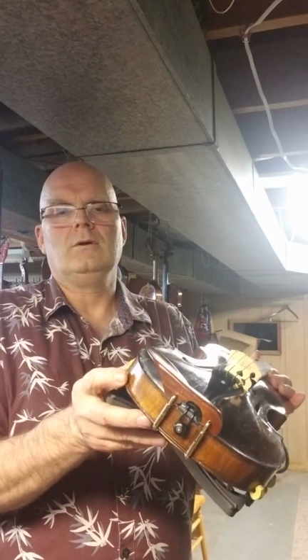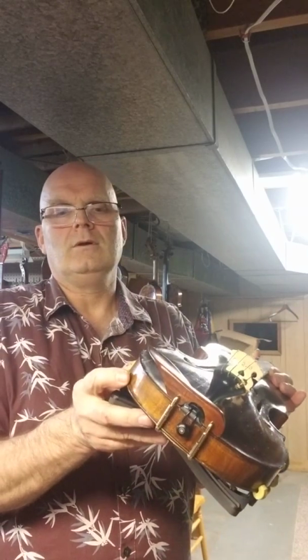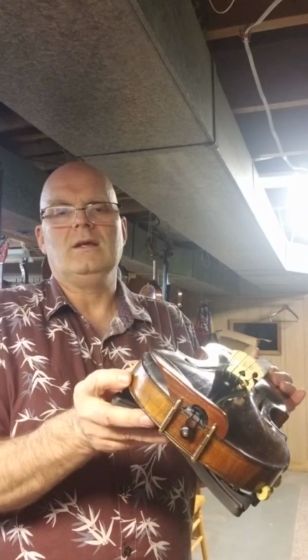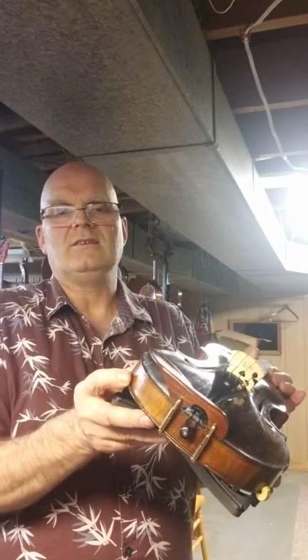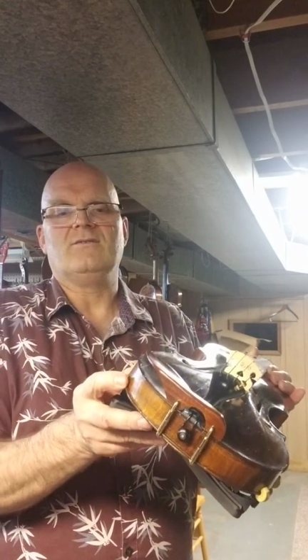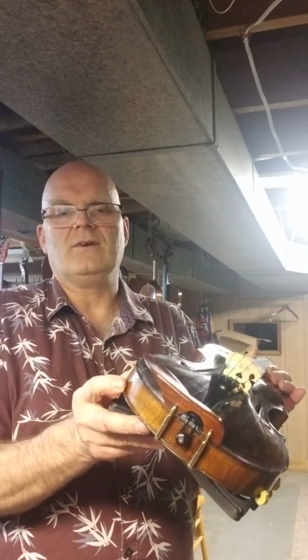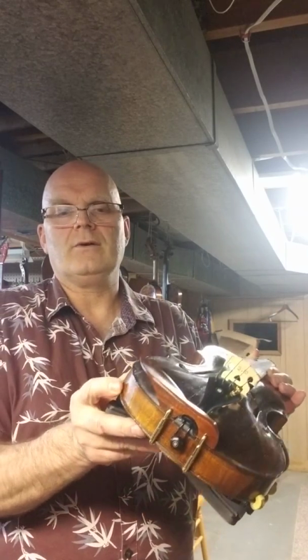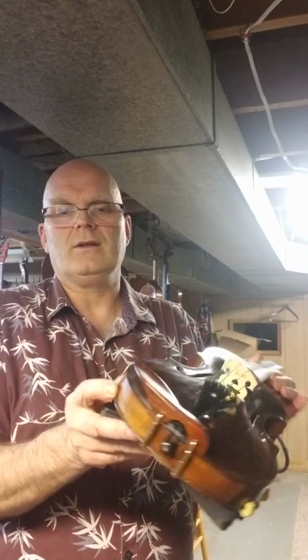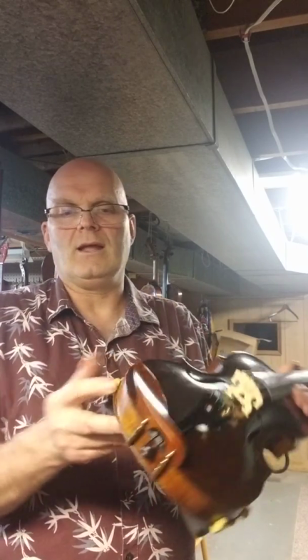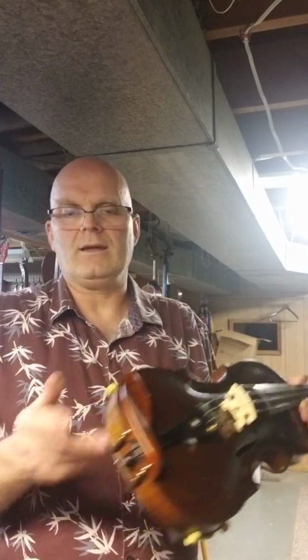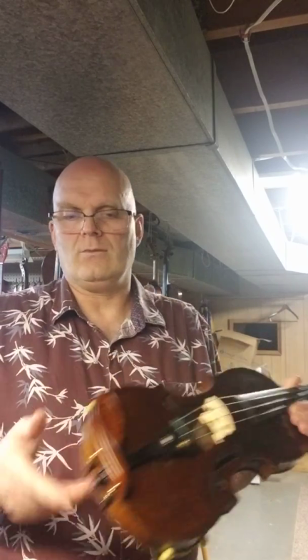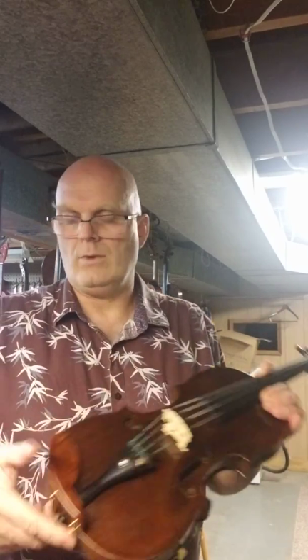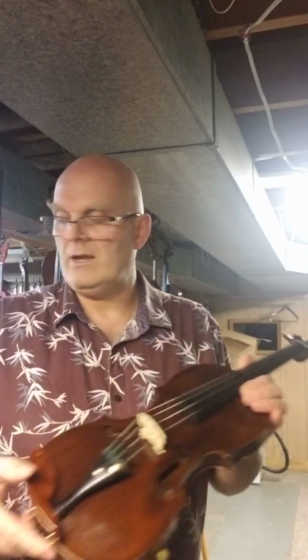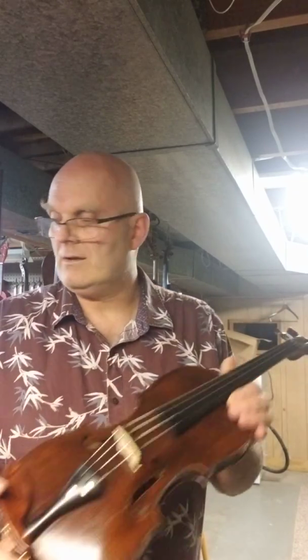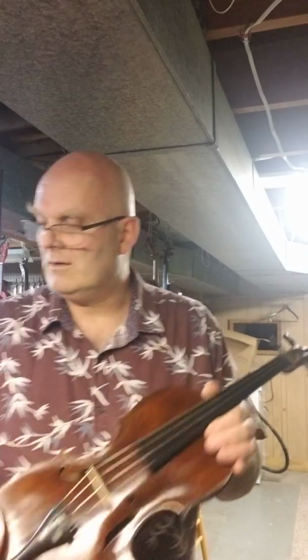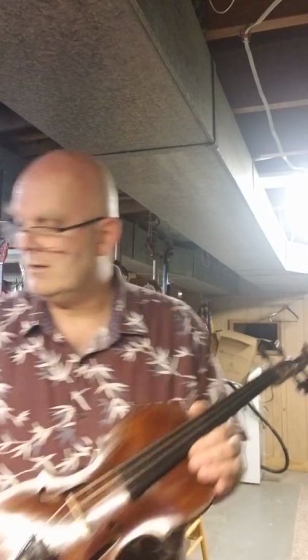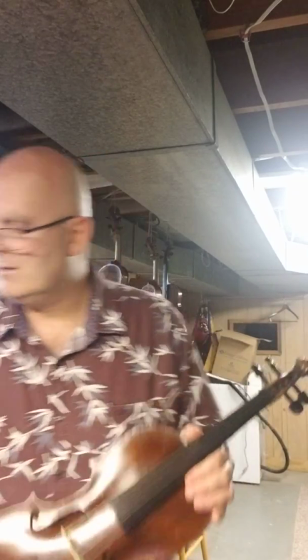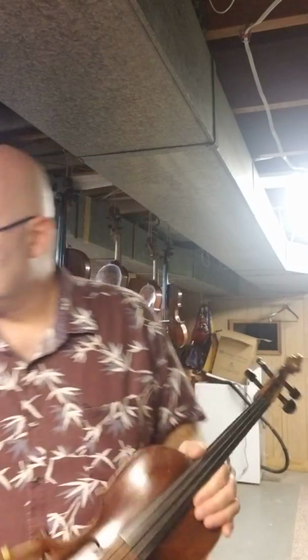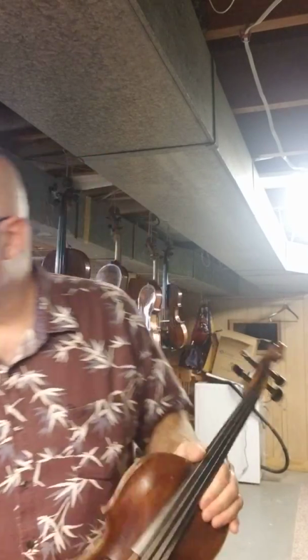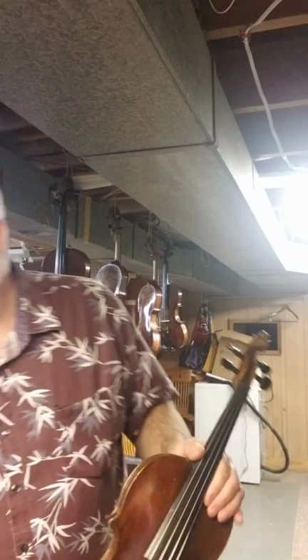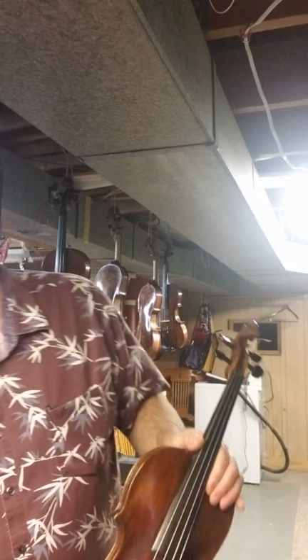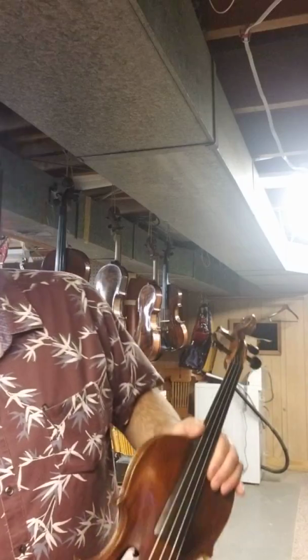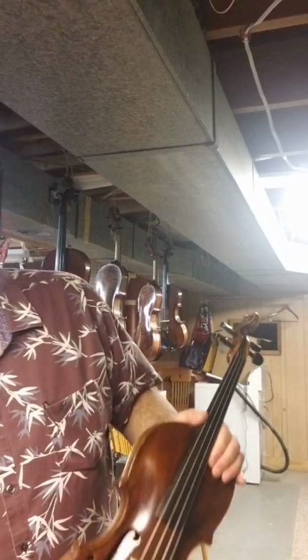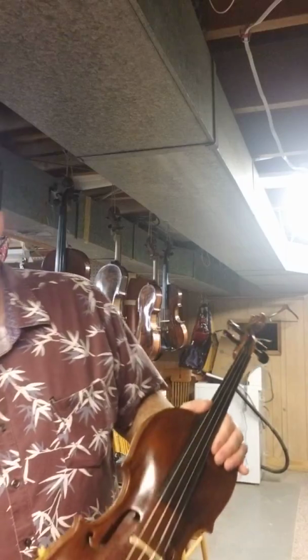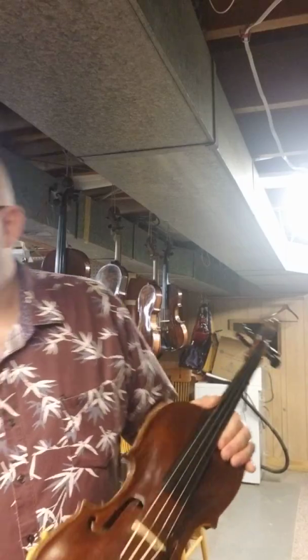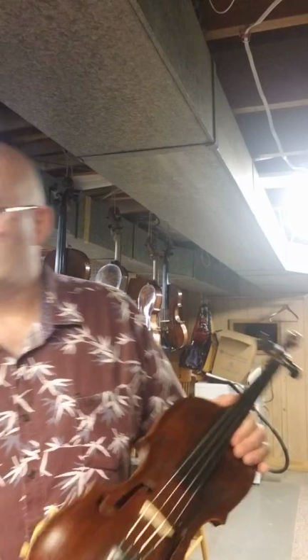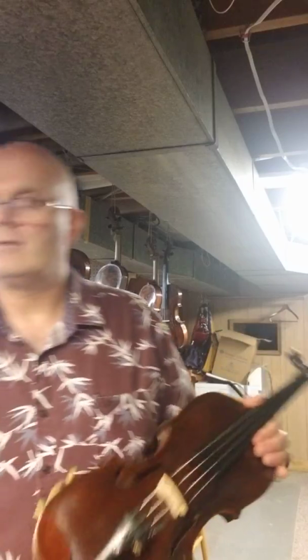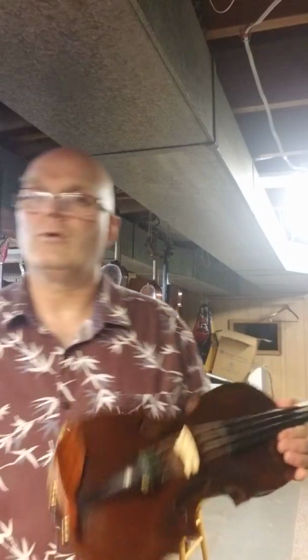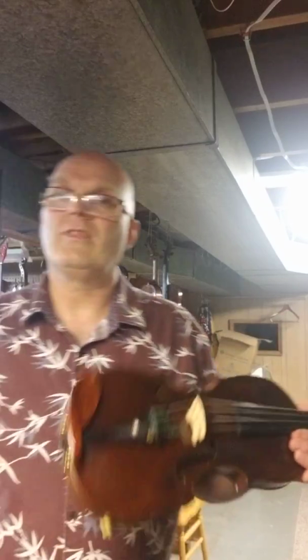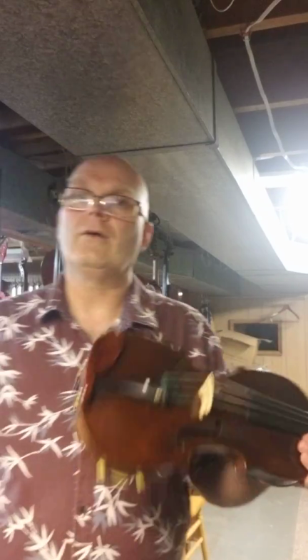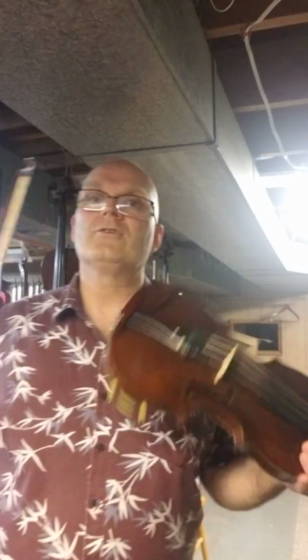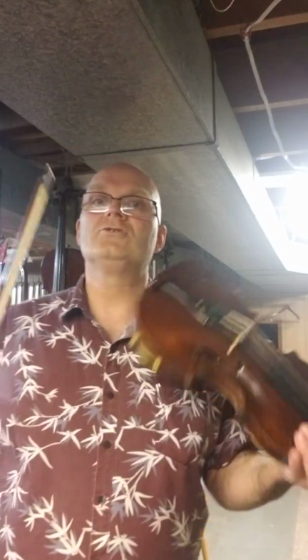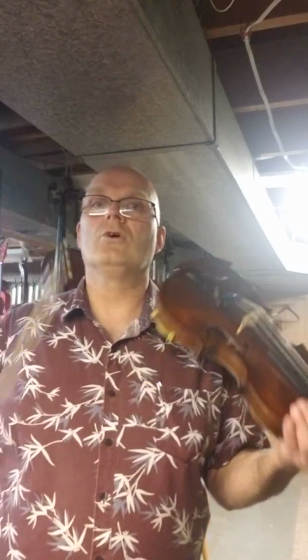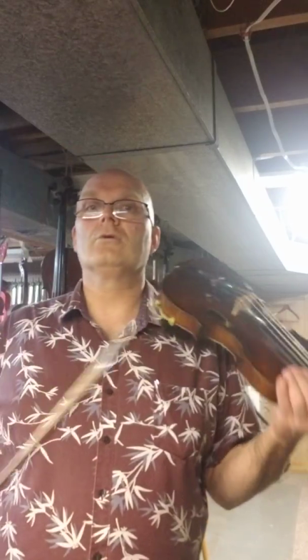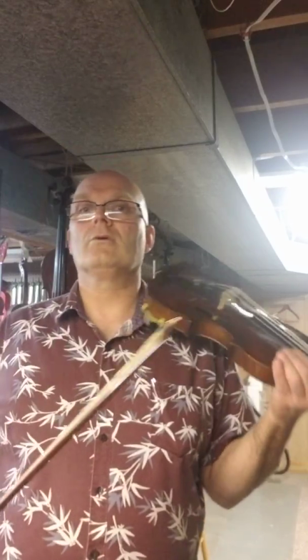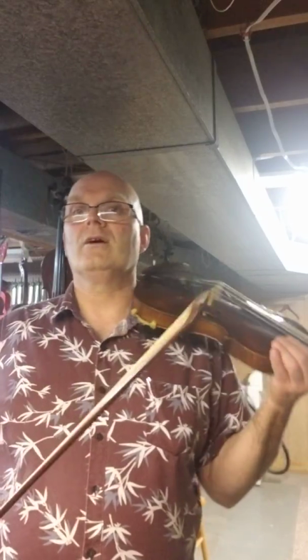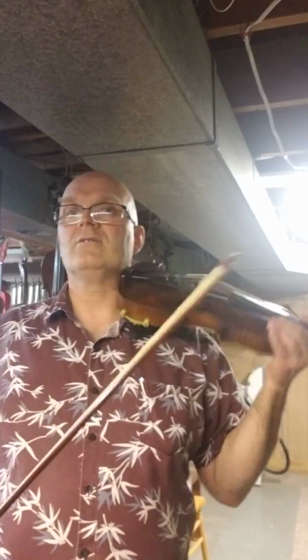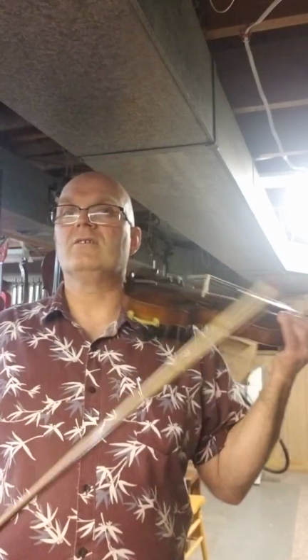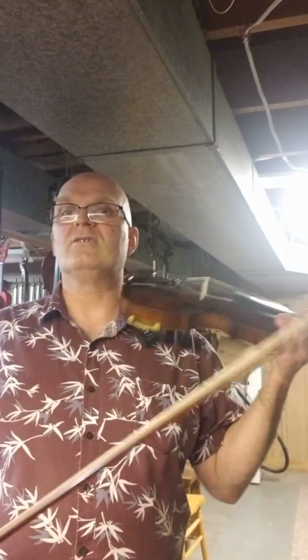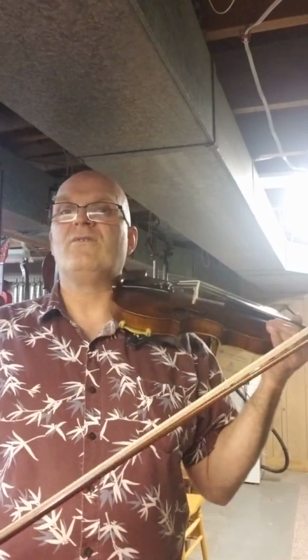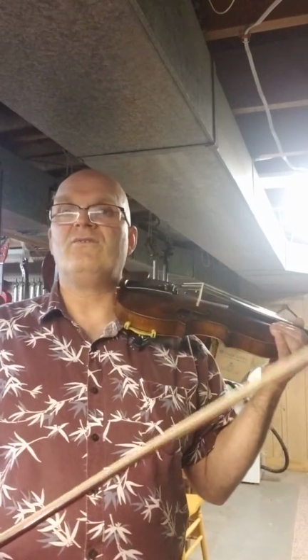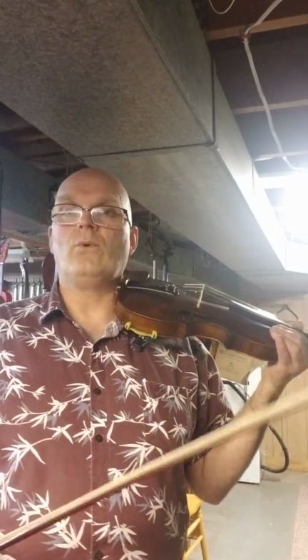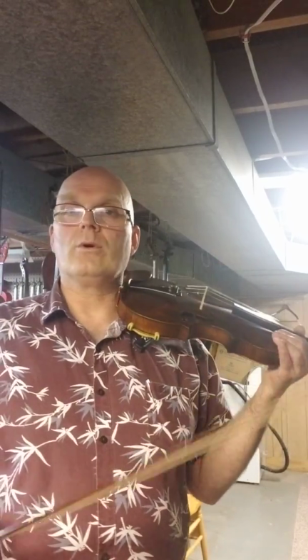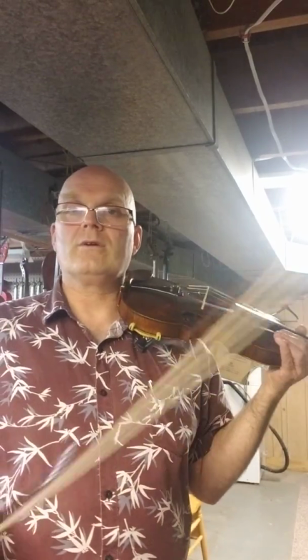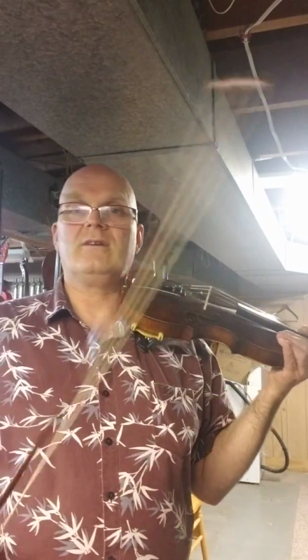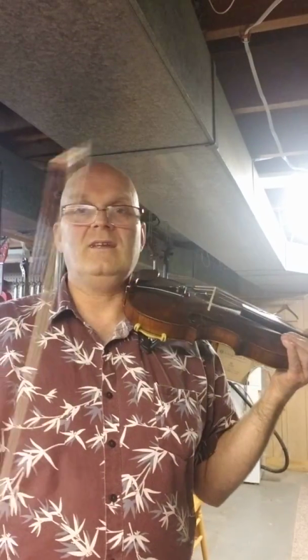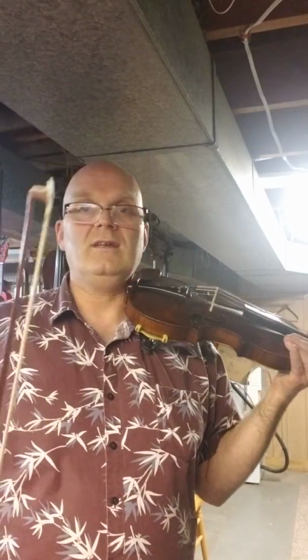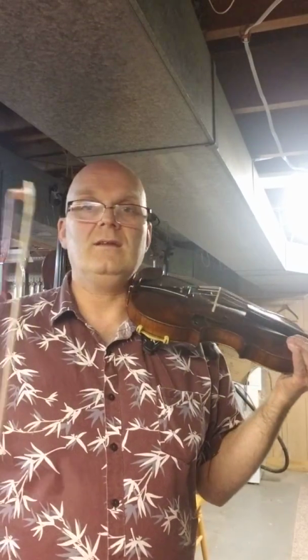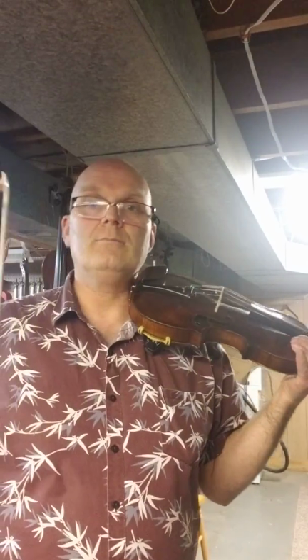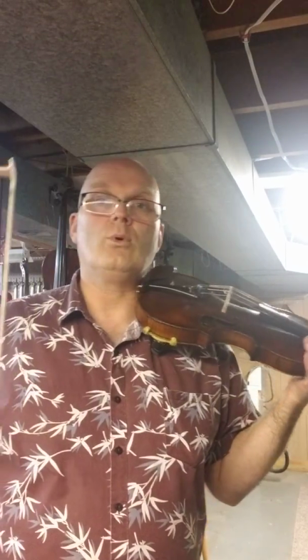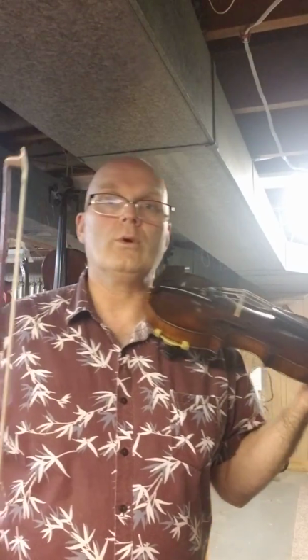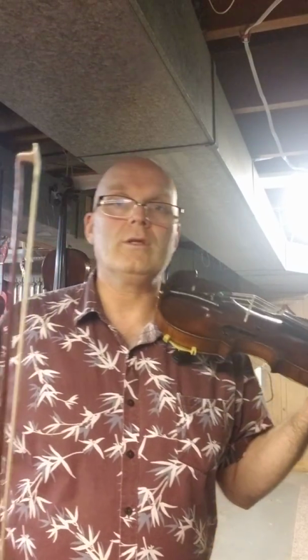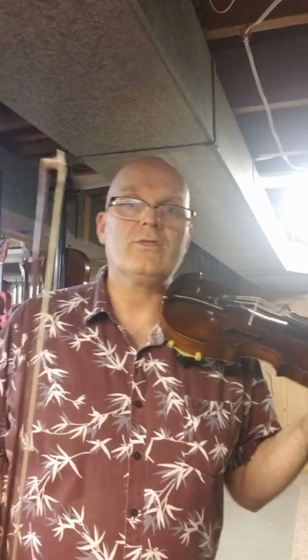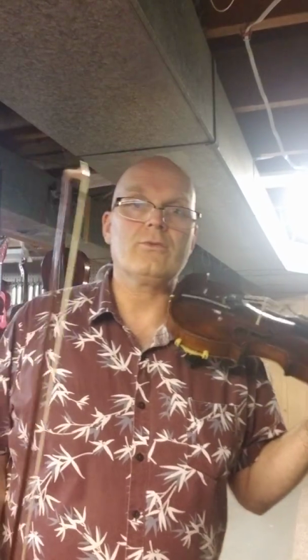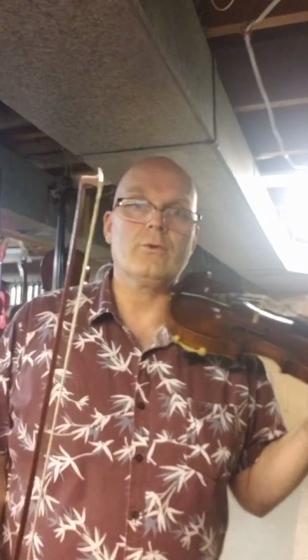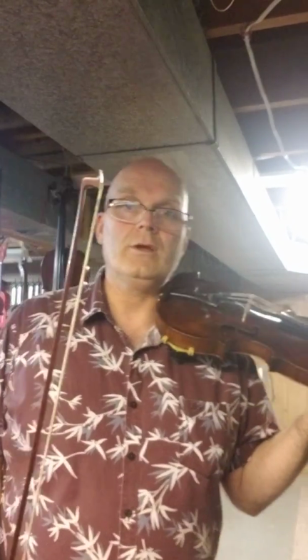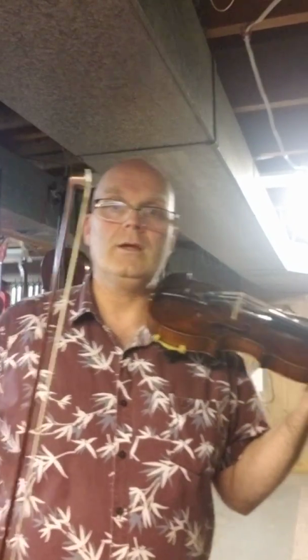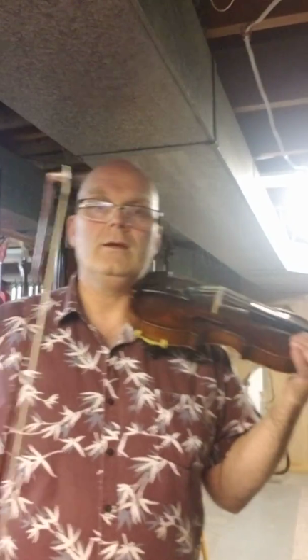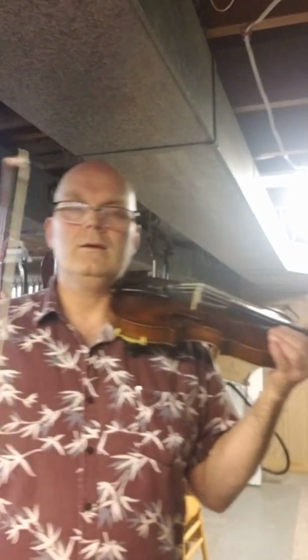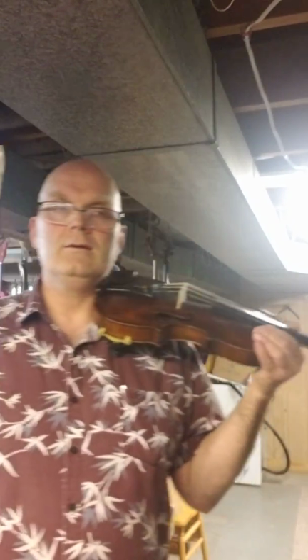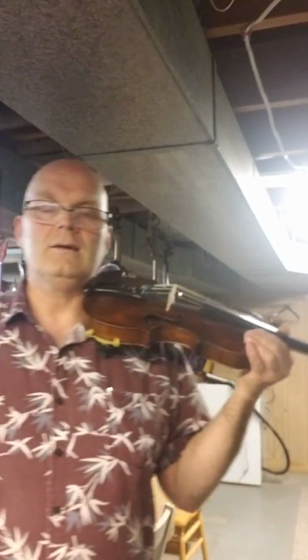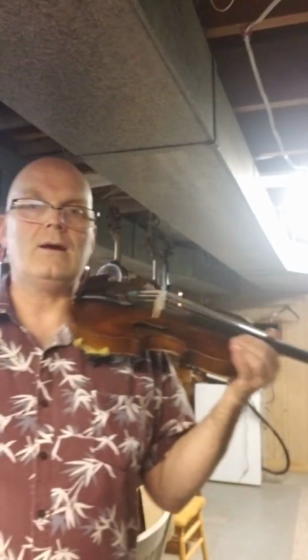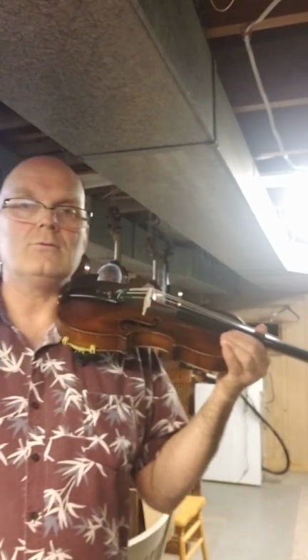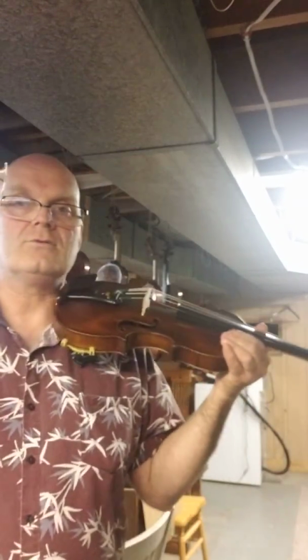It's a very lightweight violin. Without the shoulder rest, it's 14.3 ounces.